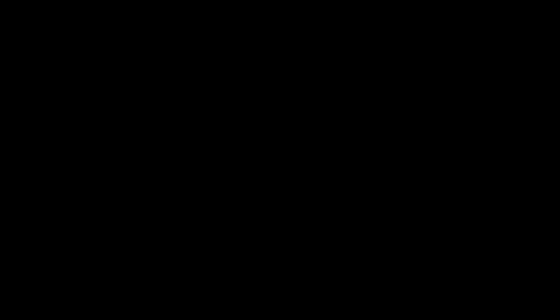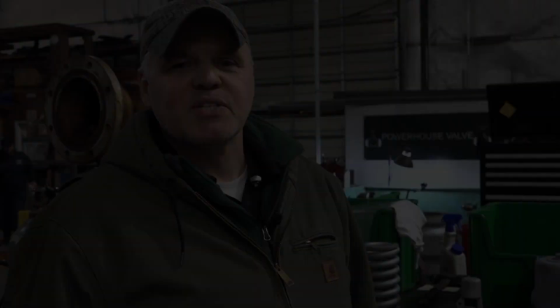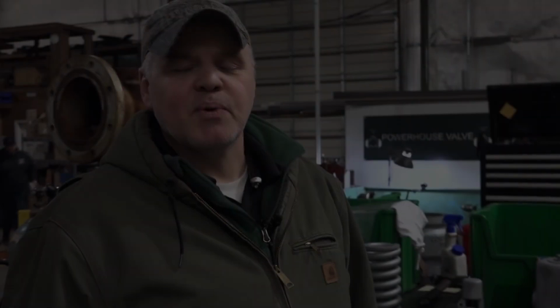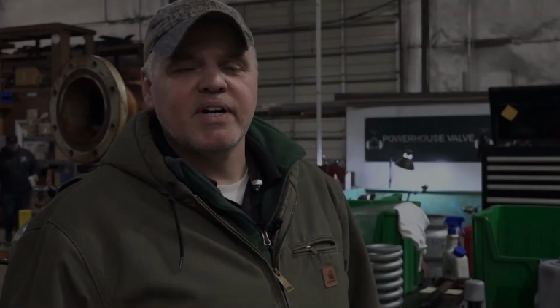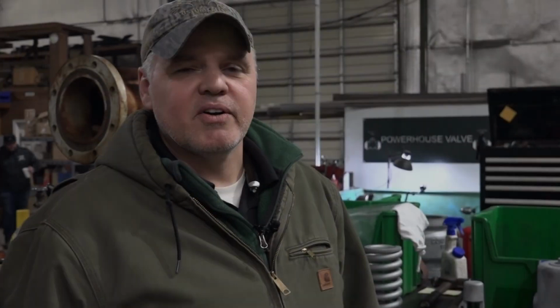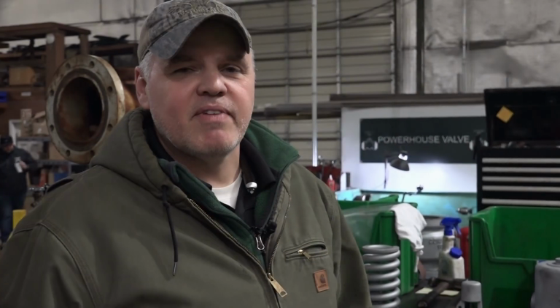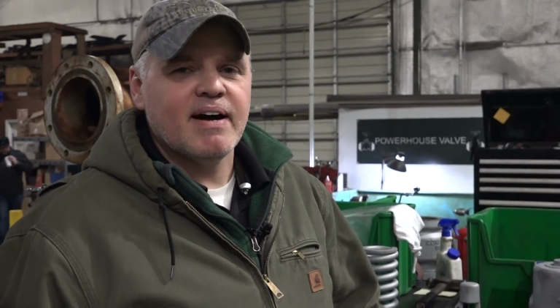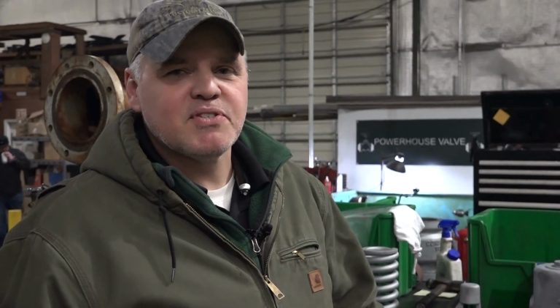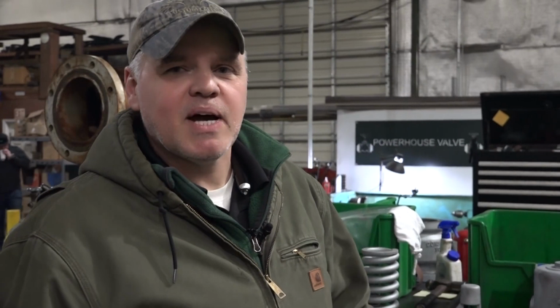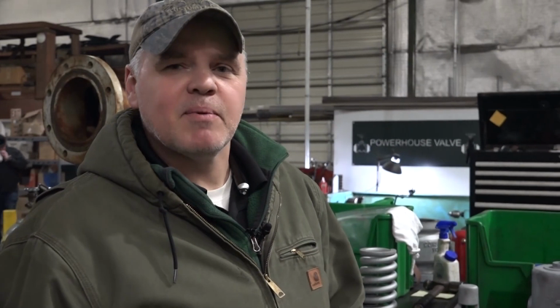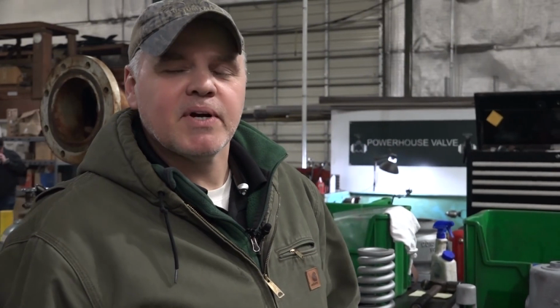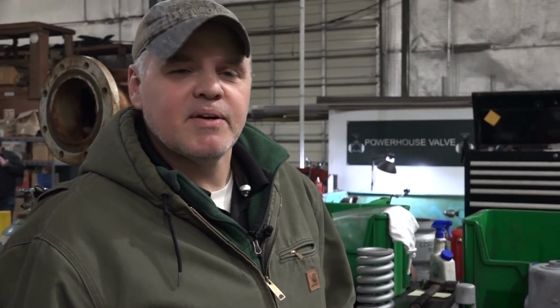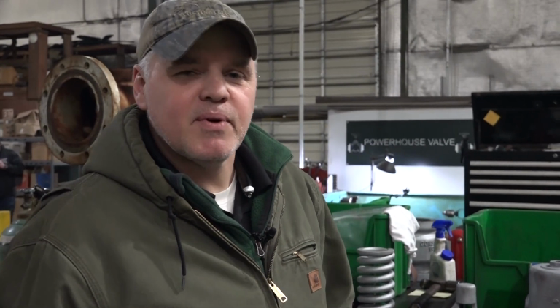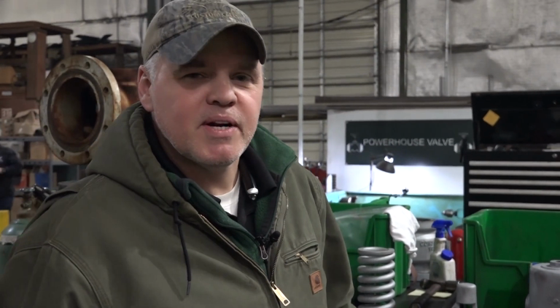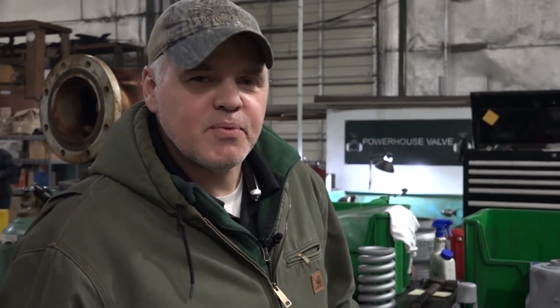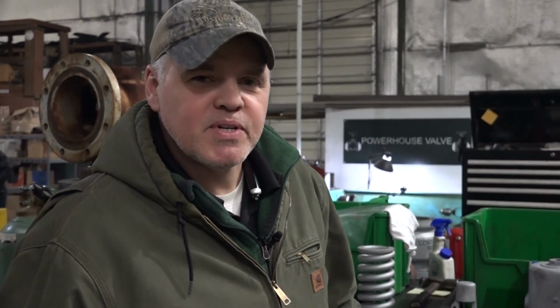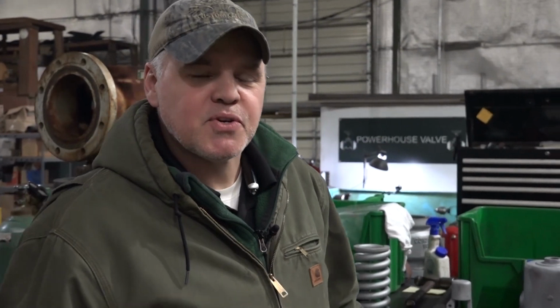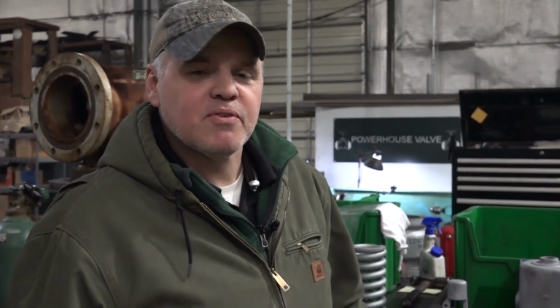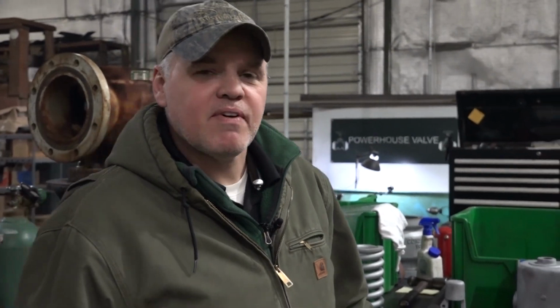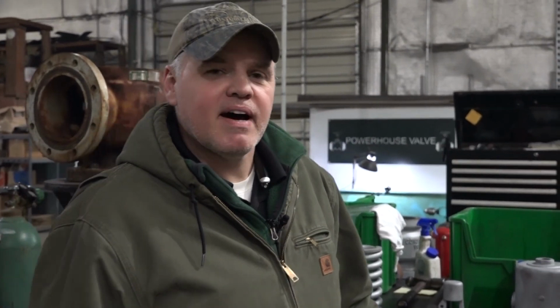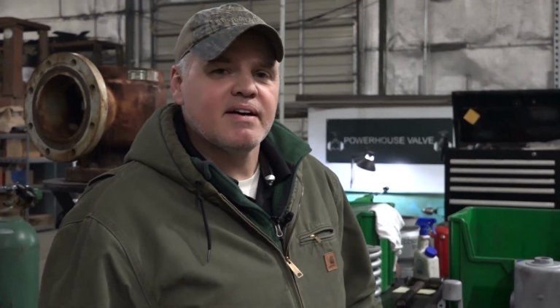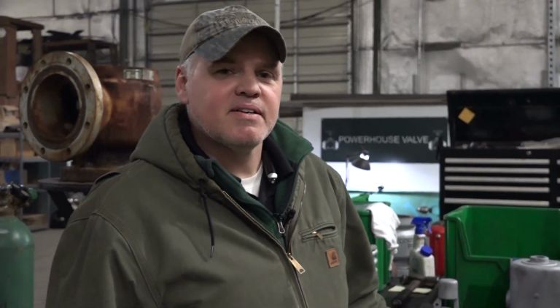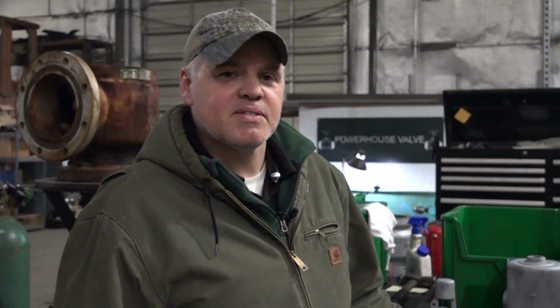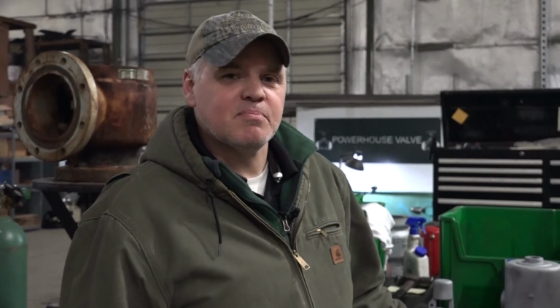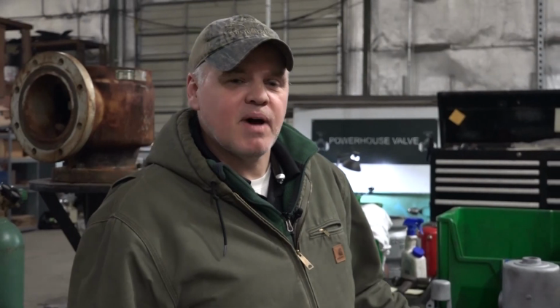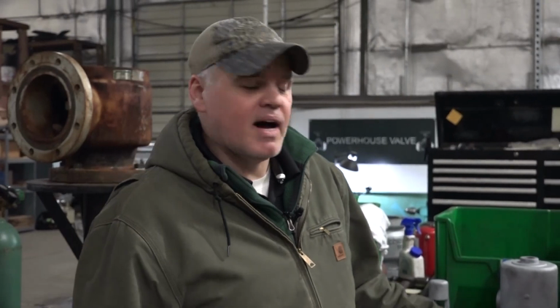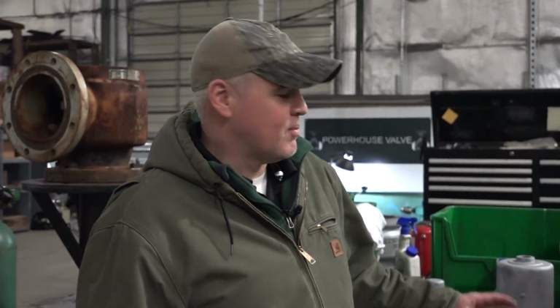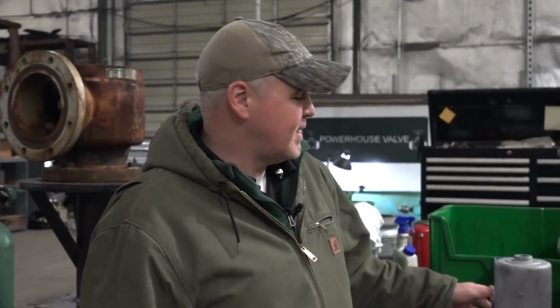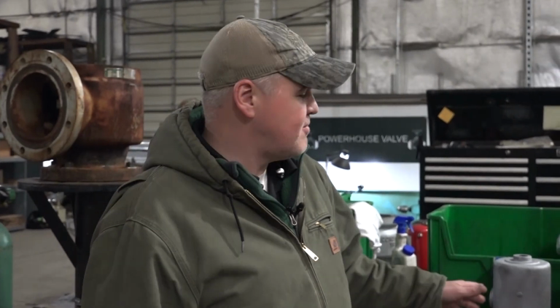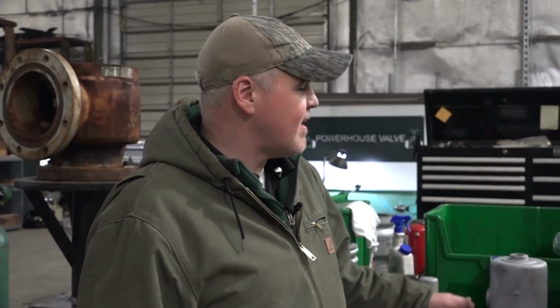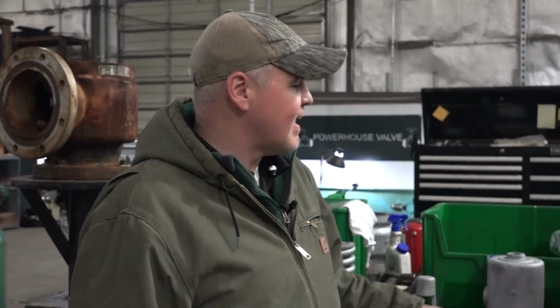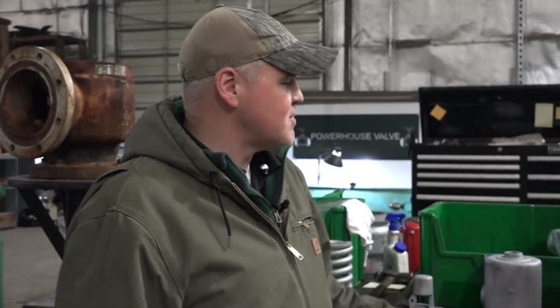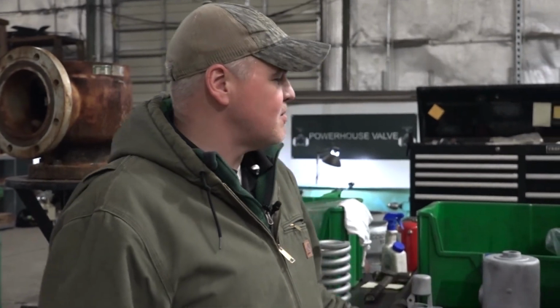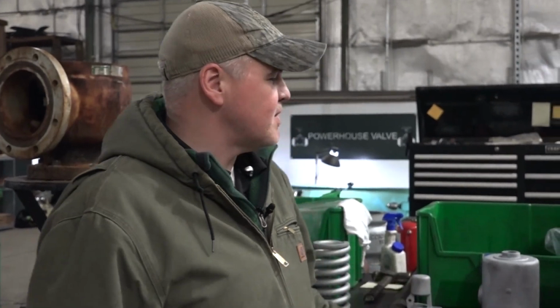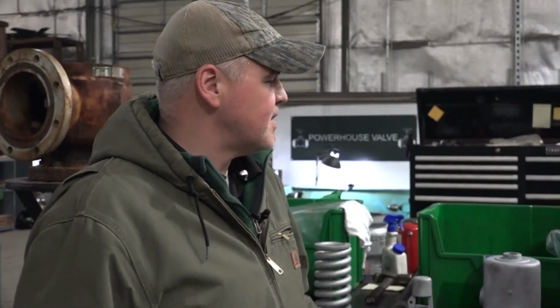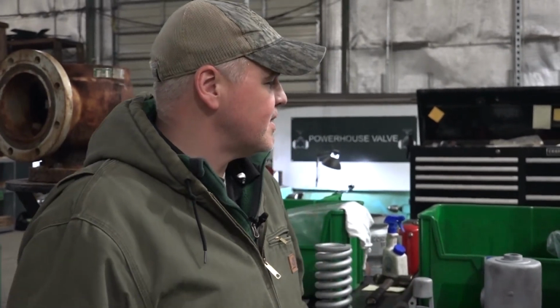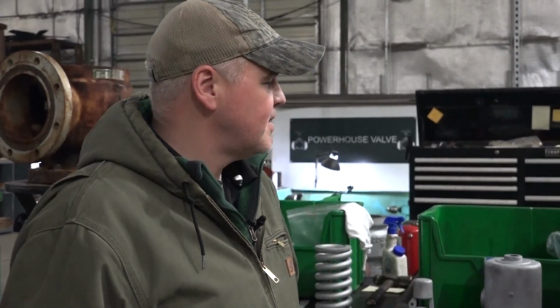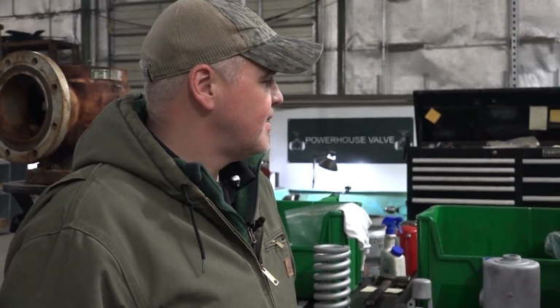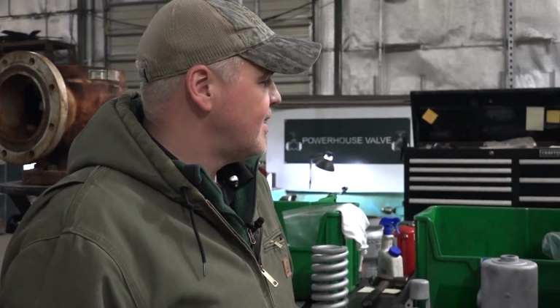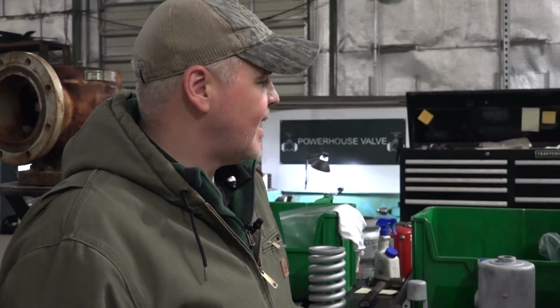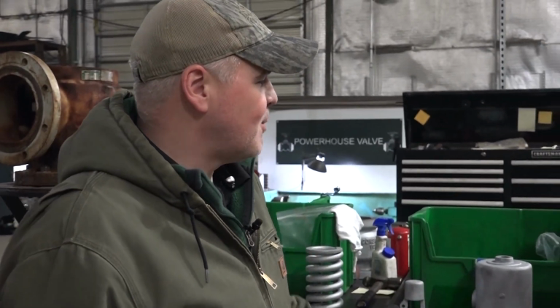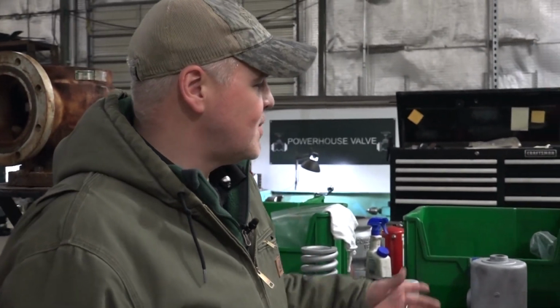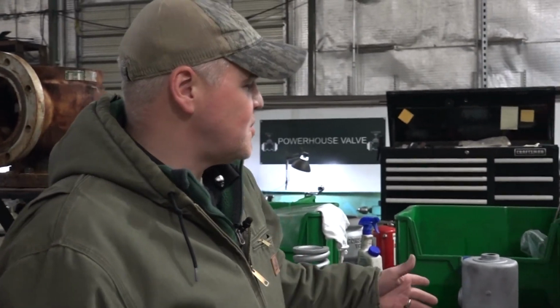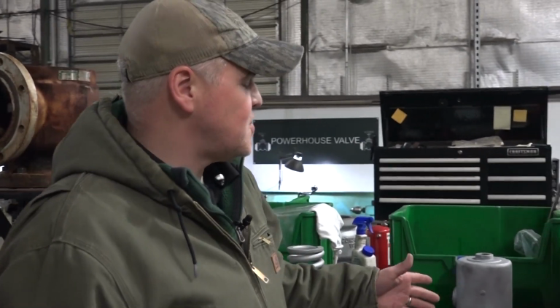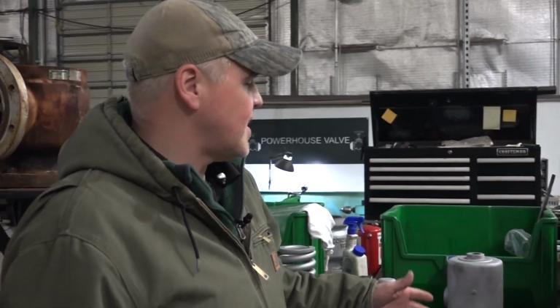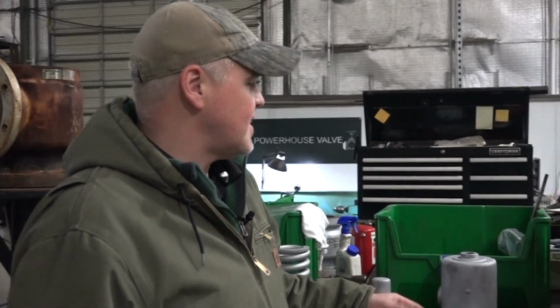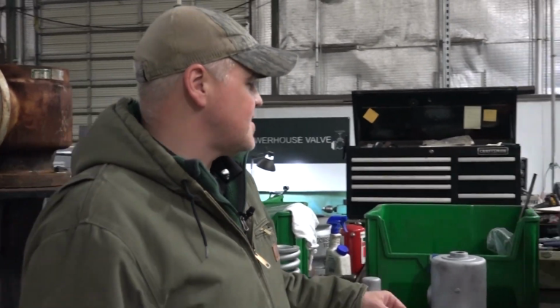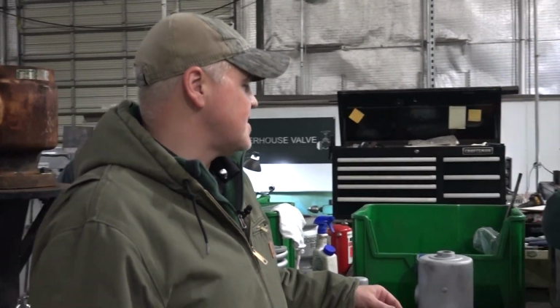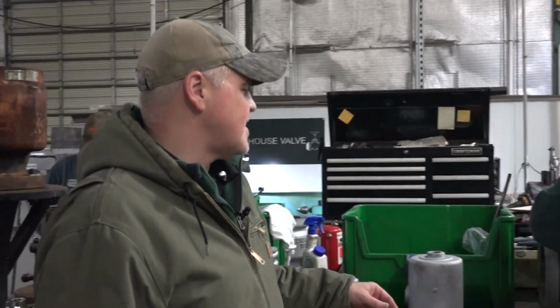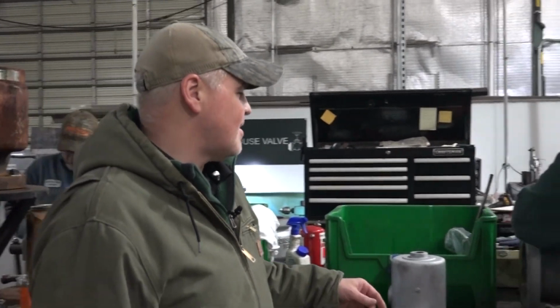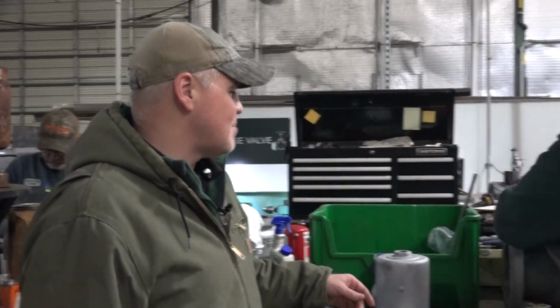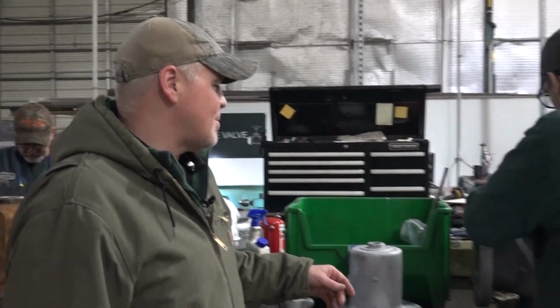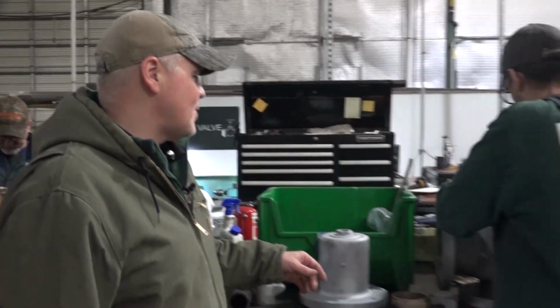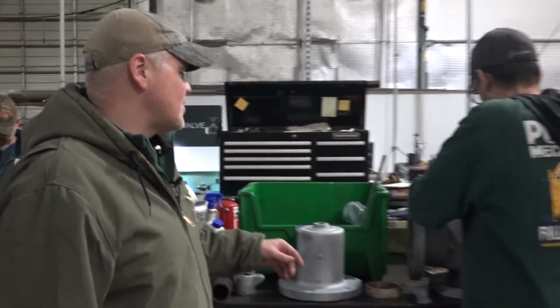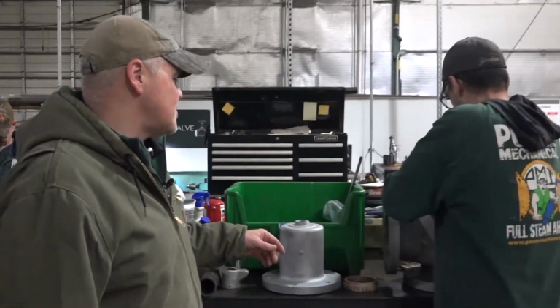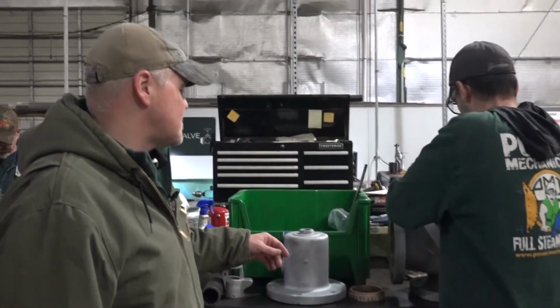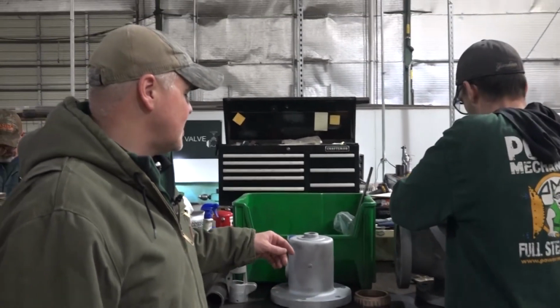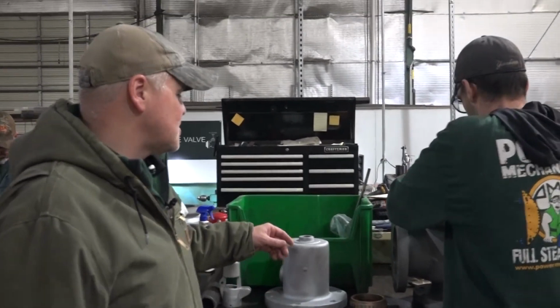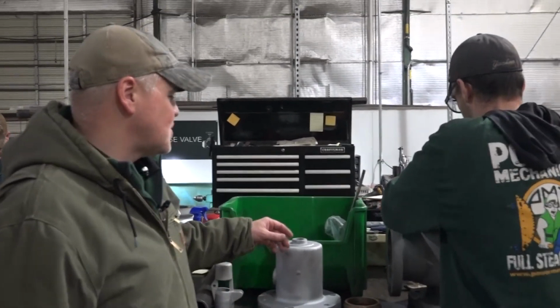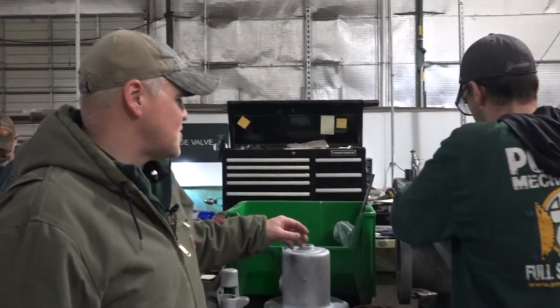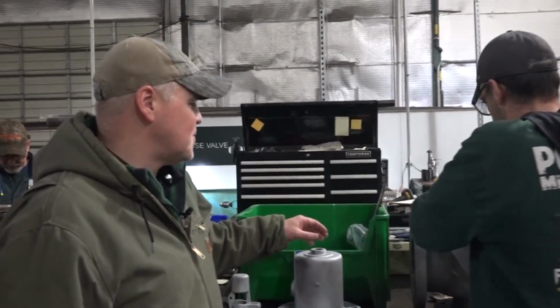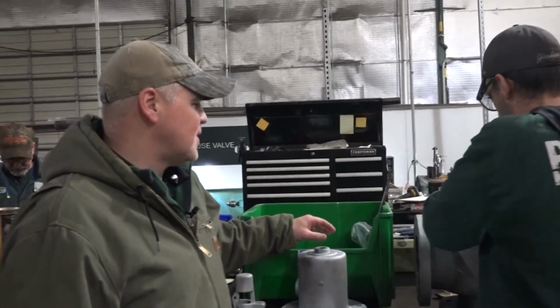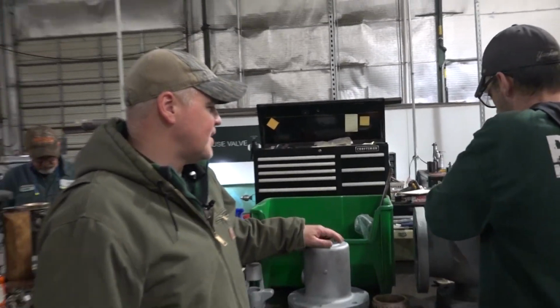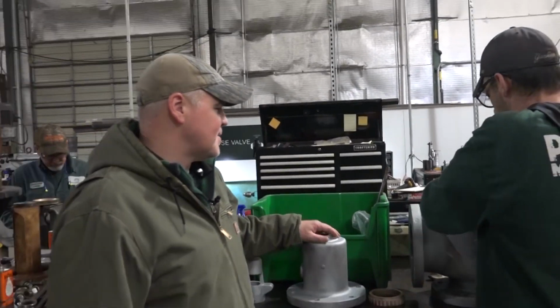We're here in our valve shop and we're getting ready to recertify some relief valves over here. I wanted you to check these things out. Bobby, why don't you just tell us what you're doing here?